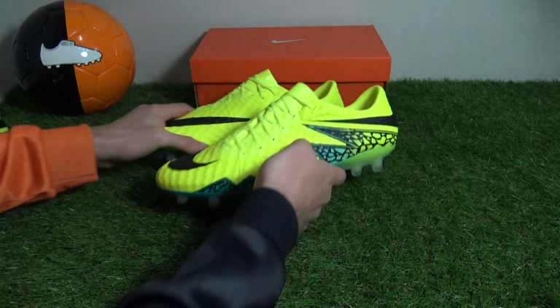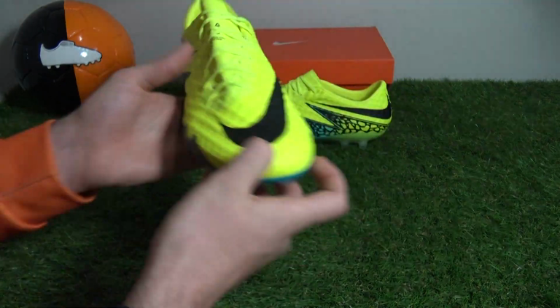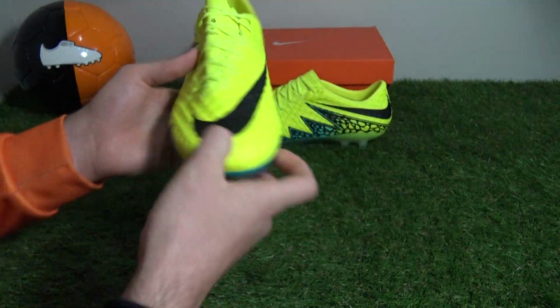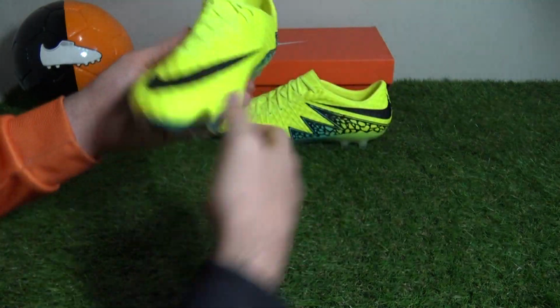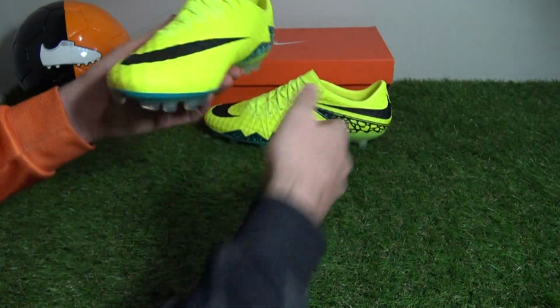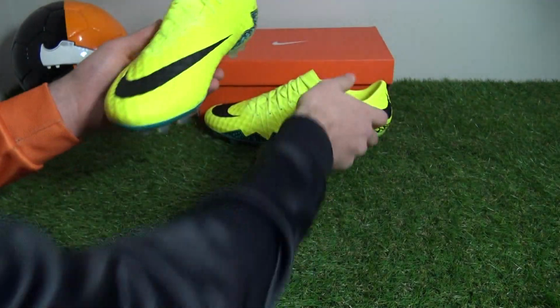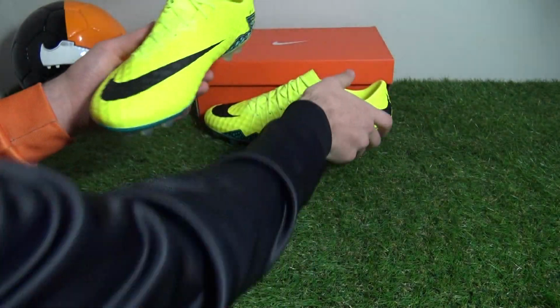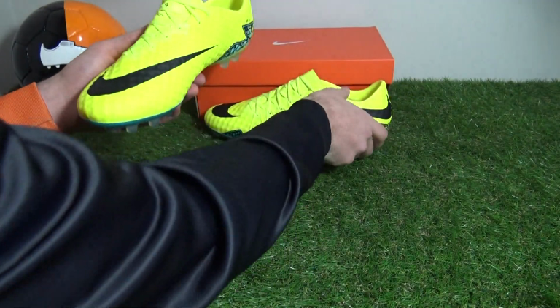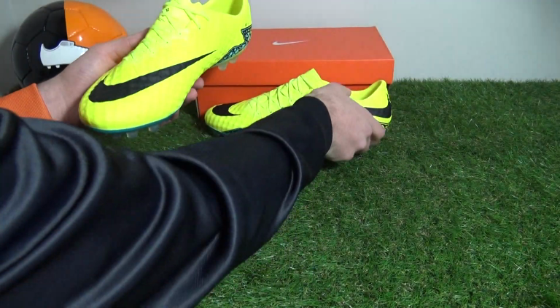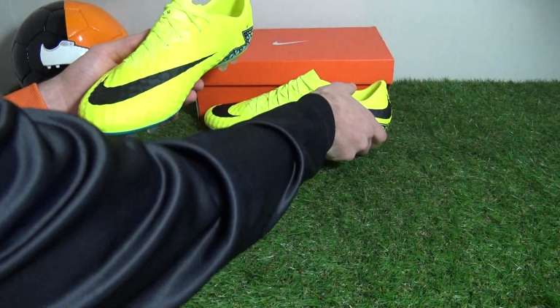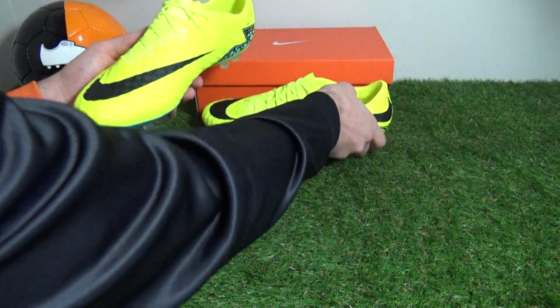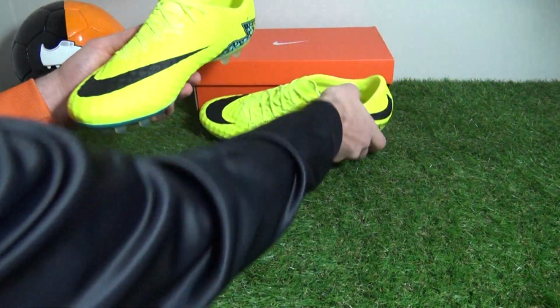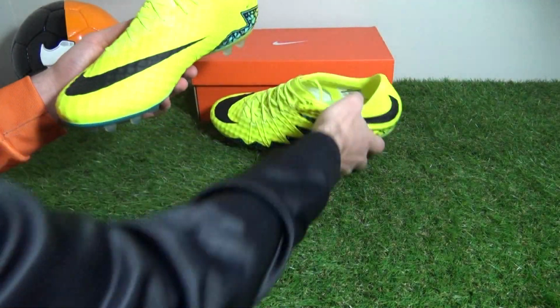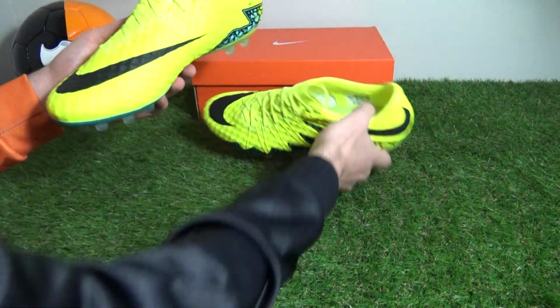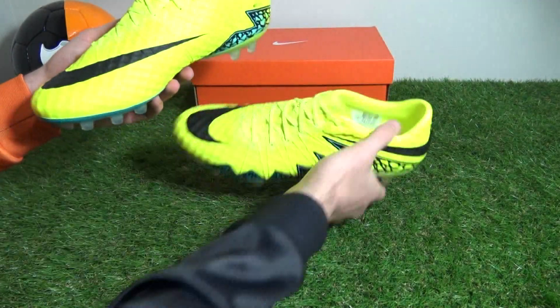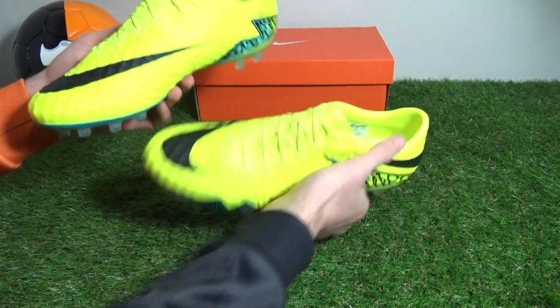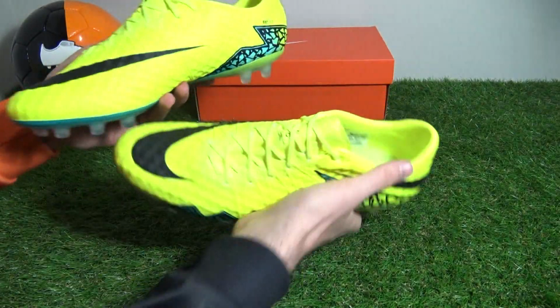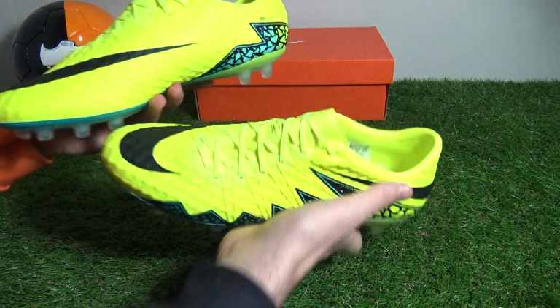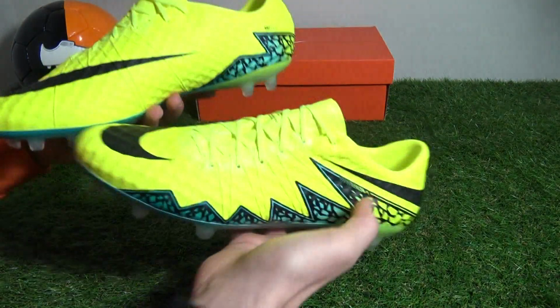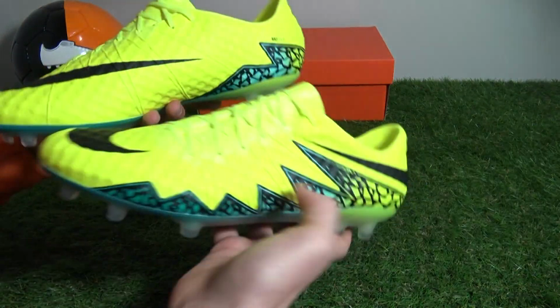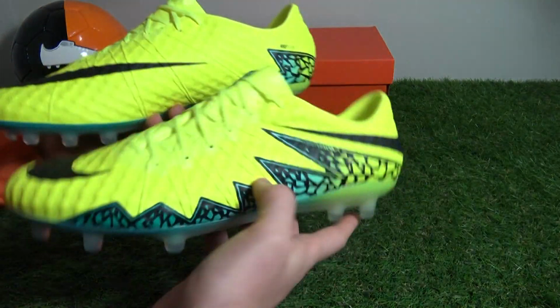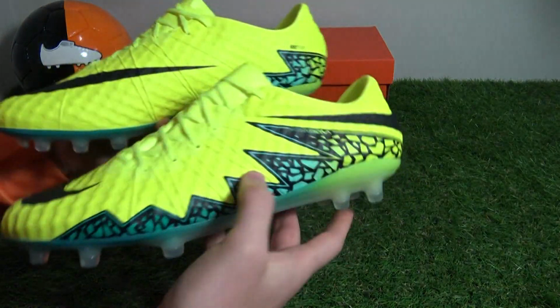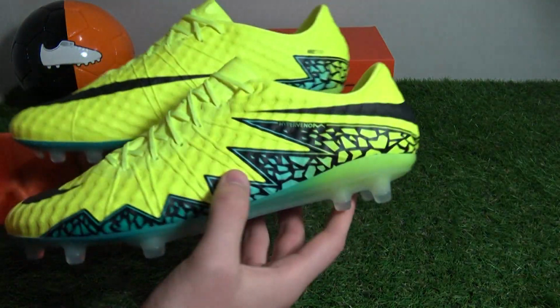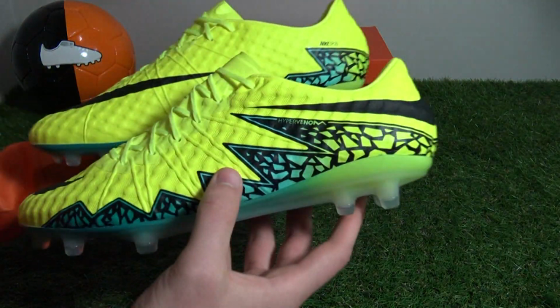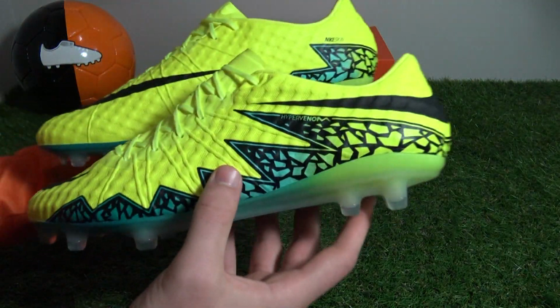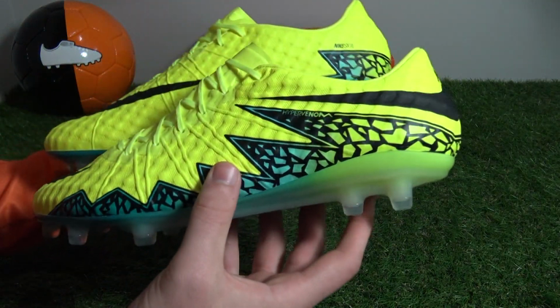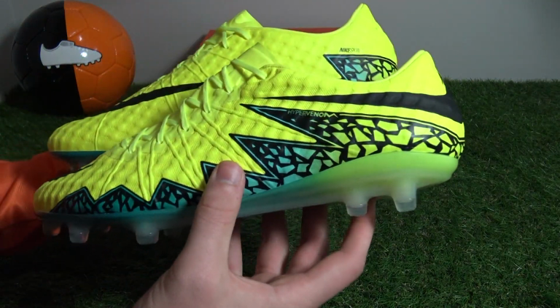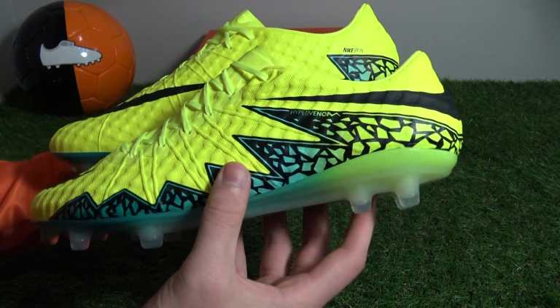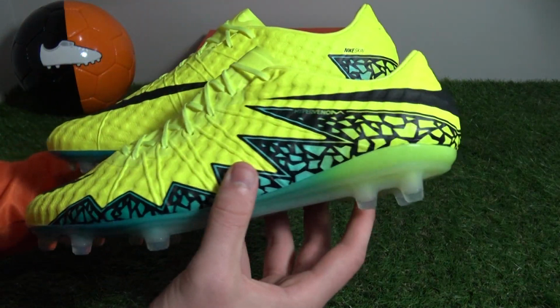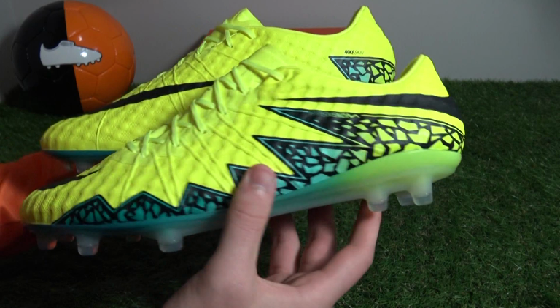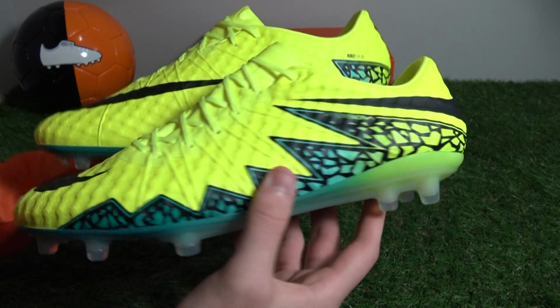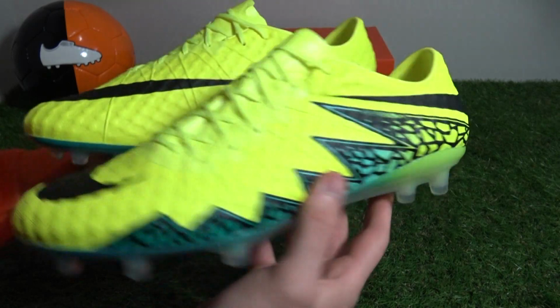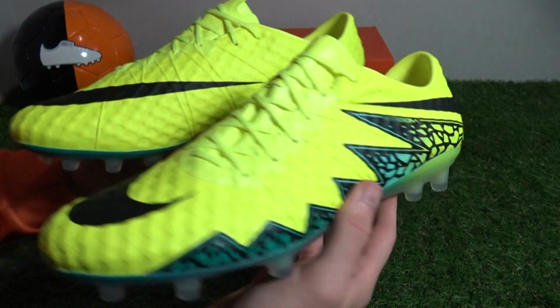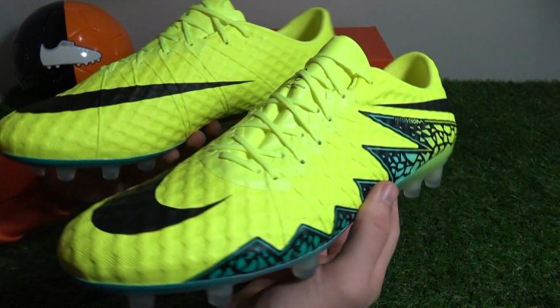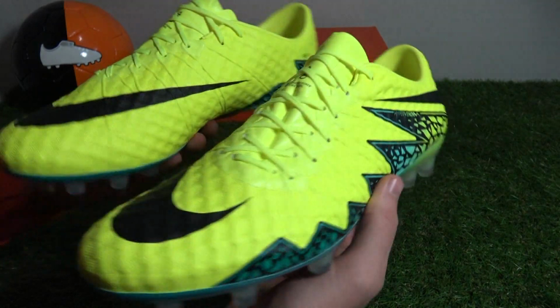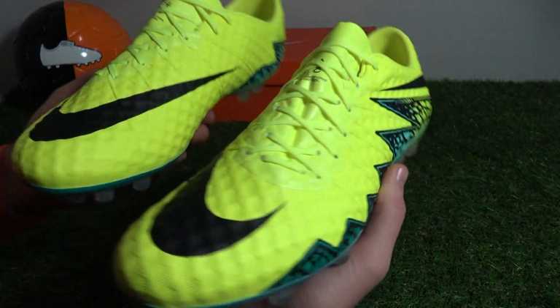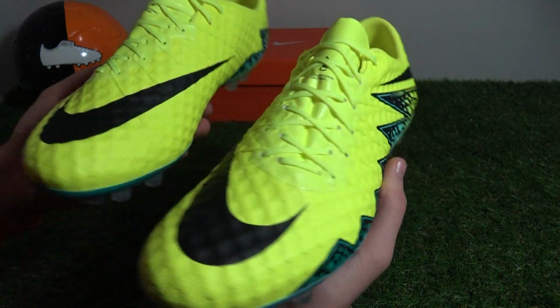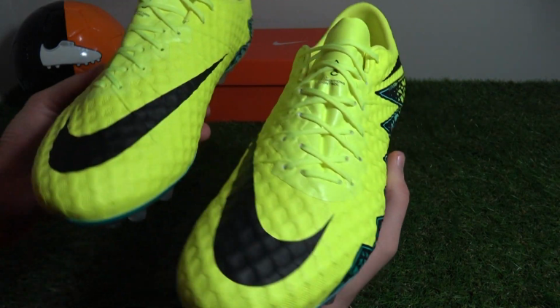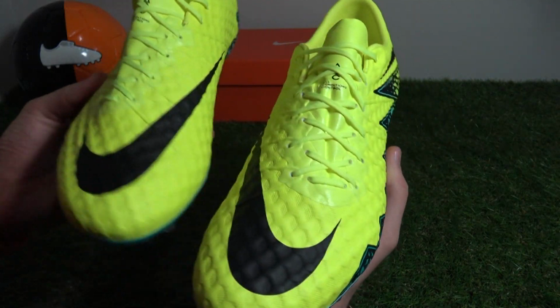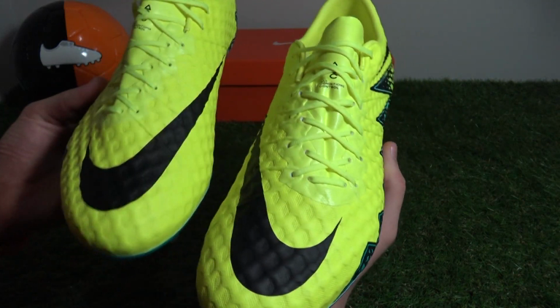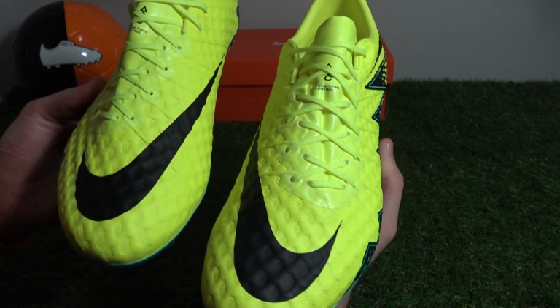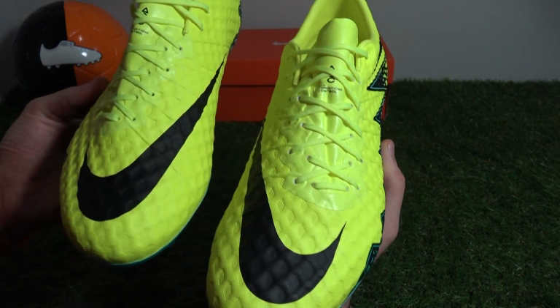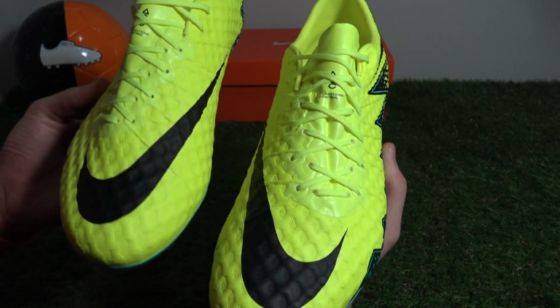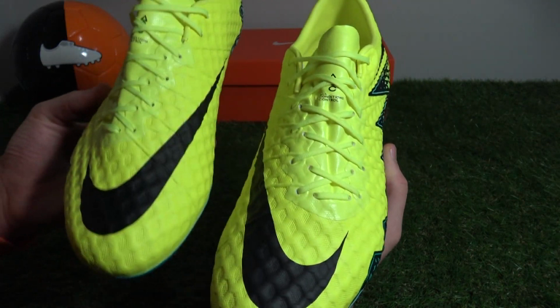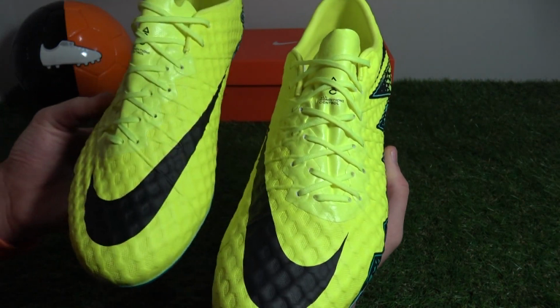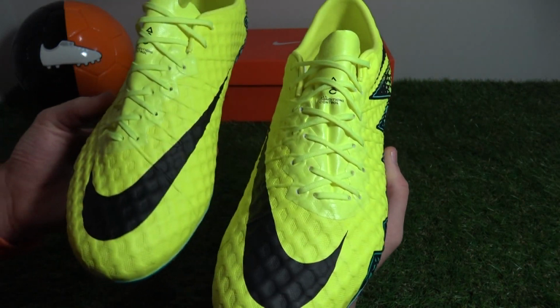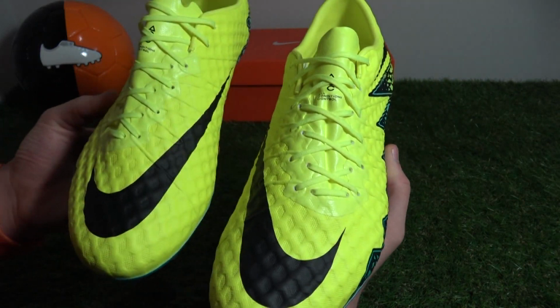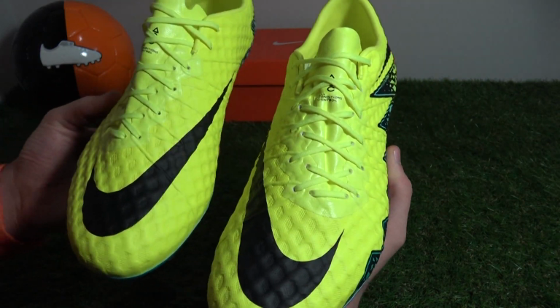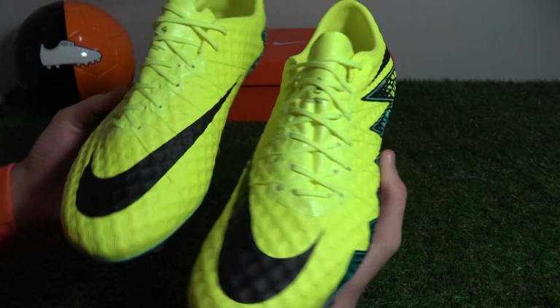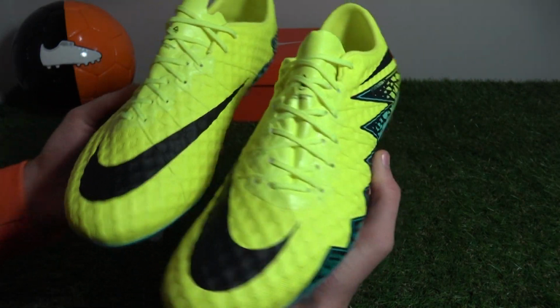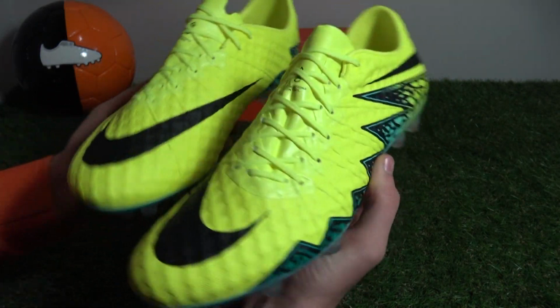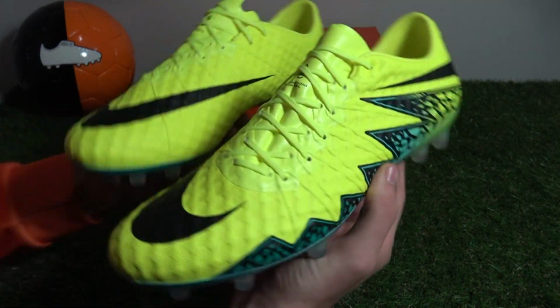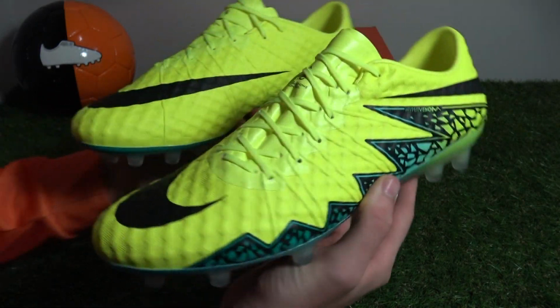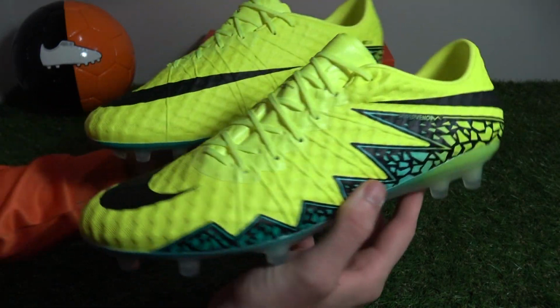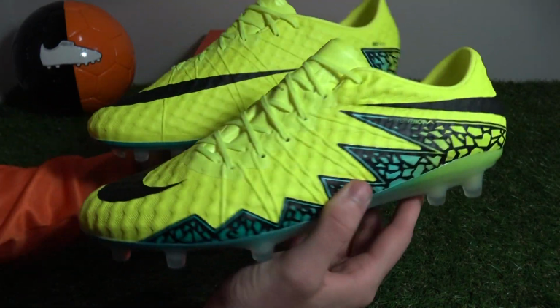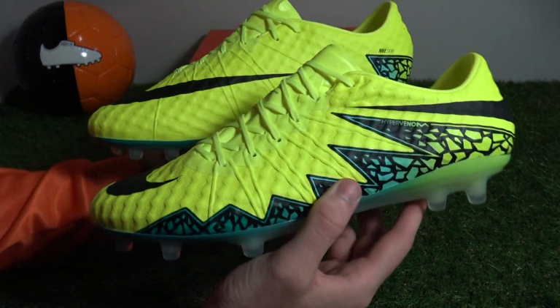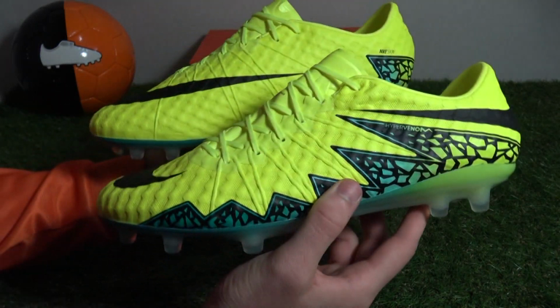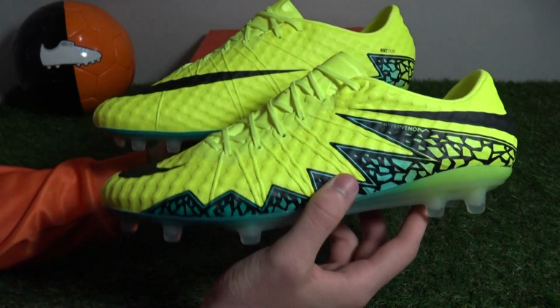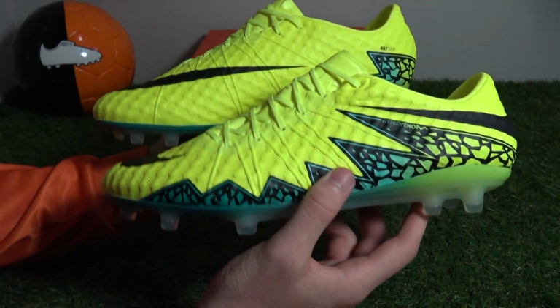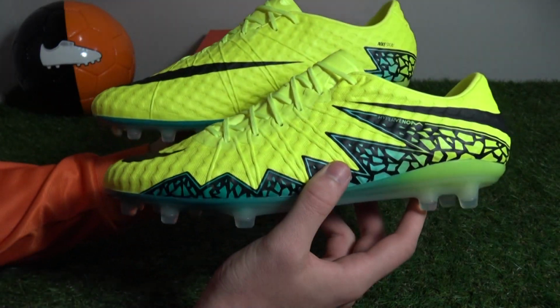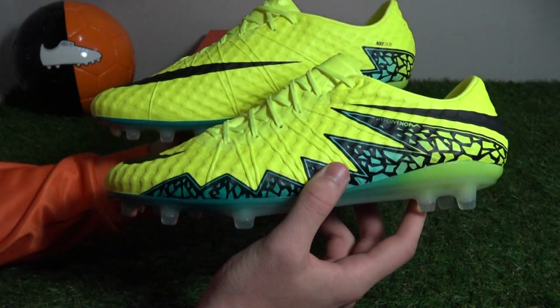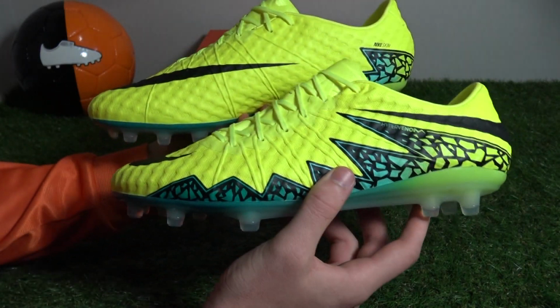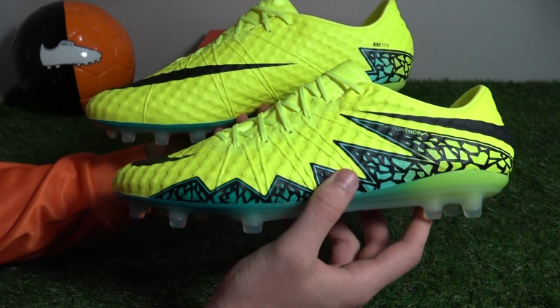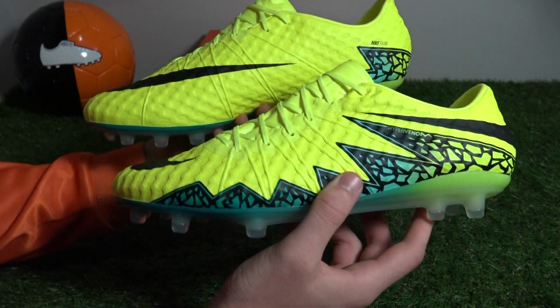Thanks for watching our unboxing of the latest Hypervenom Finish. Flick the video a like if you enjoyed the boots or the video itself. Cheers.